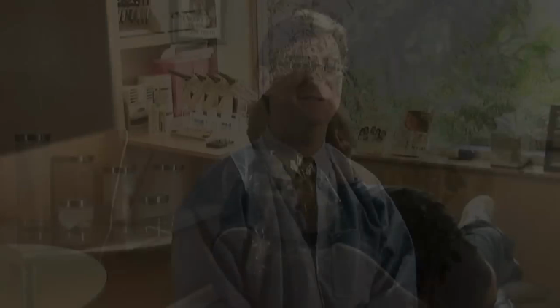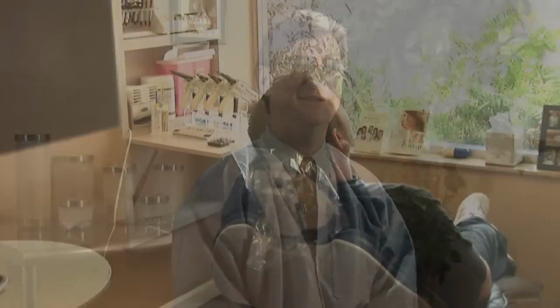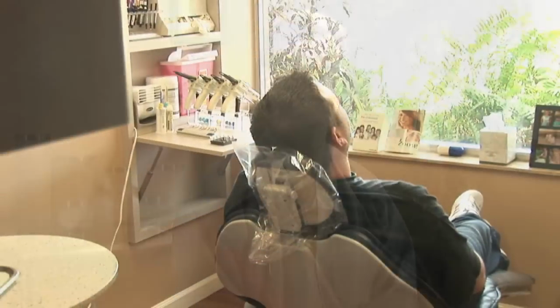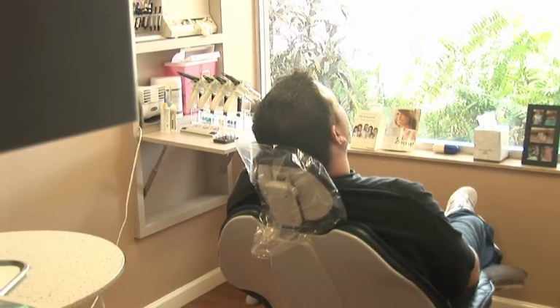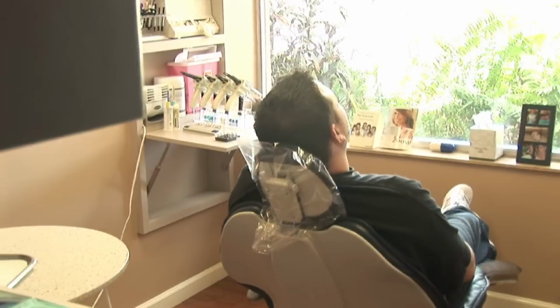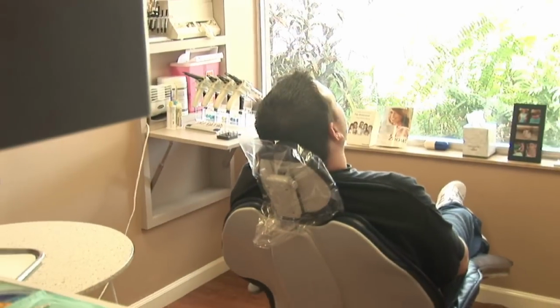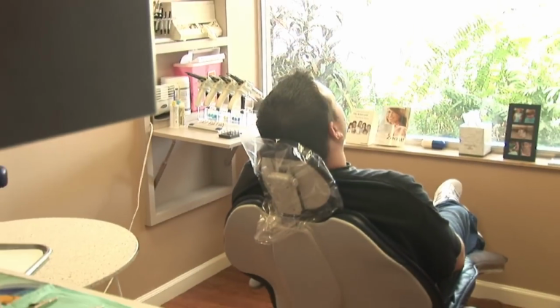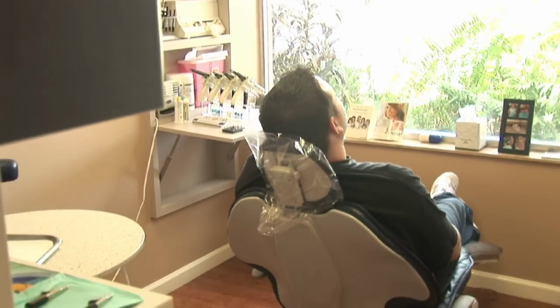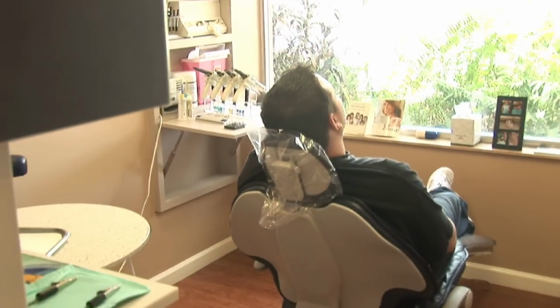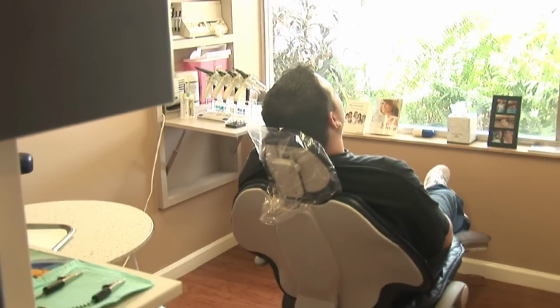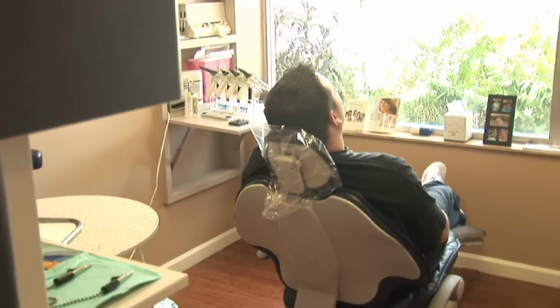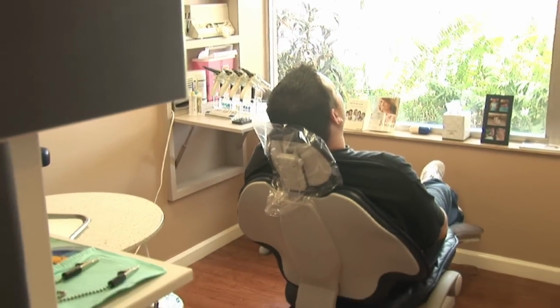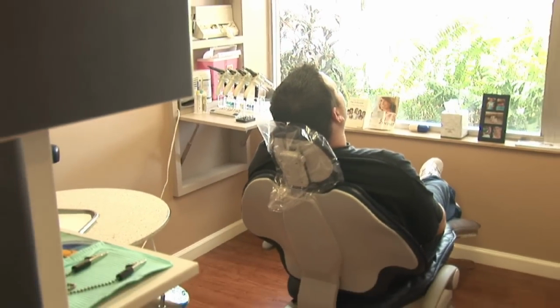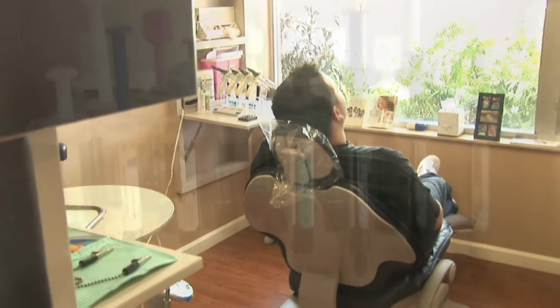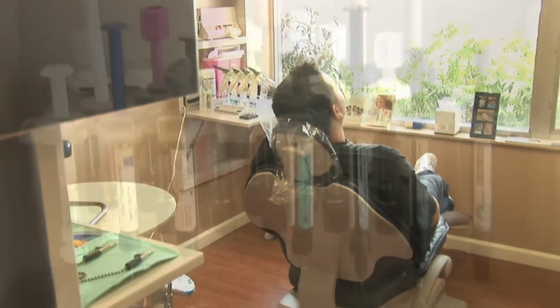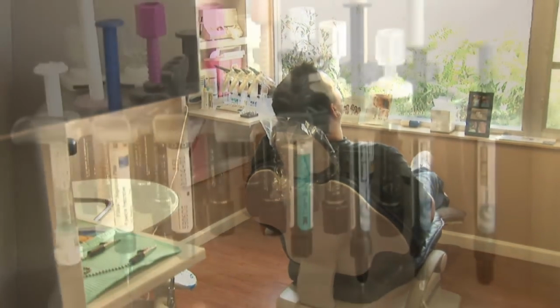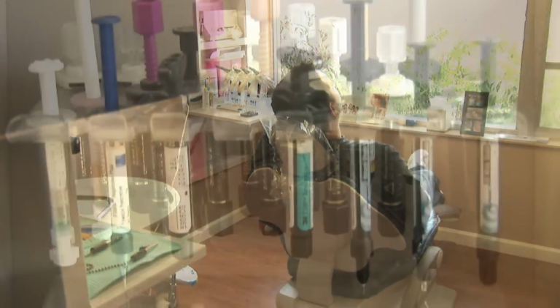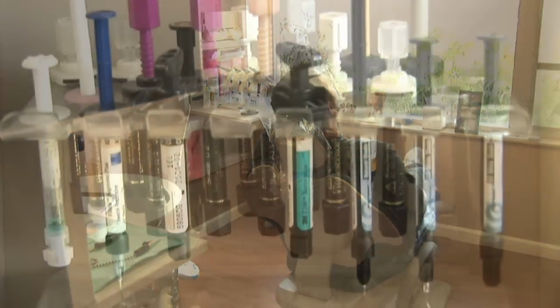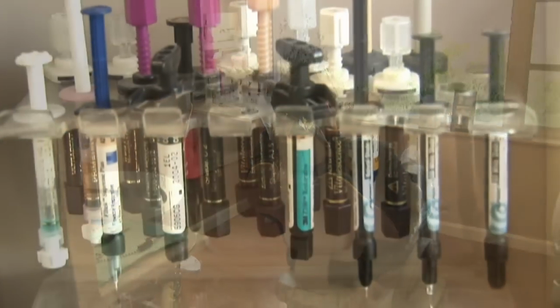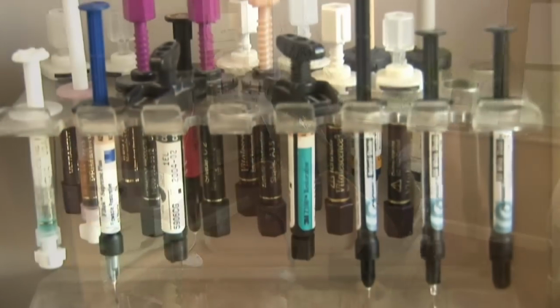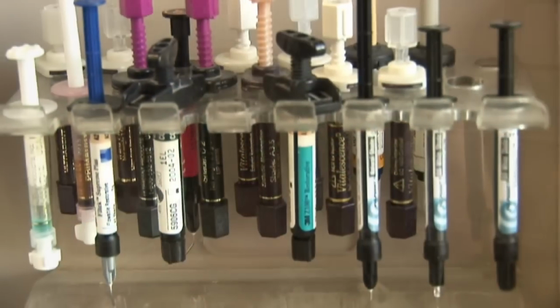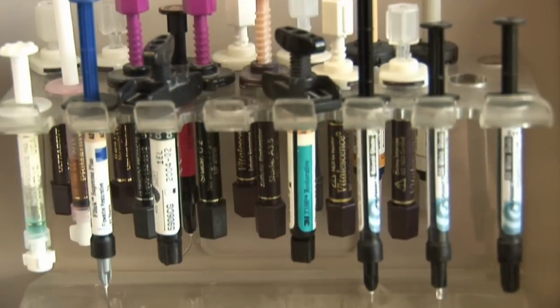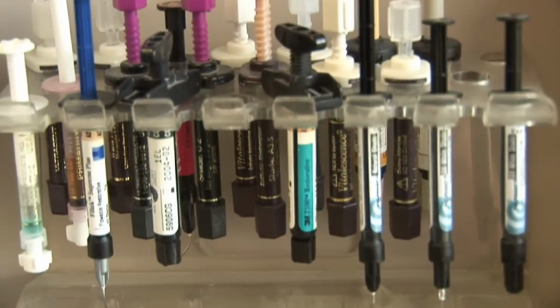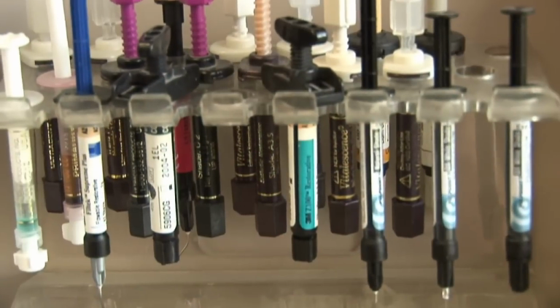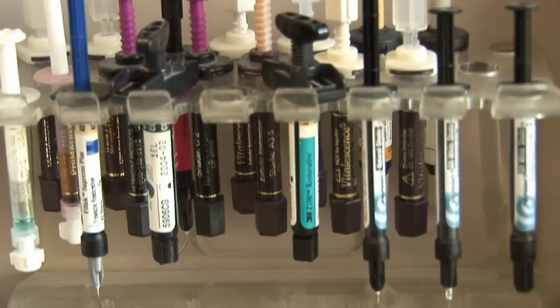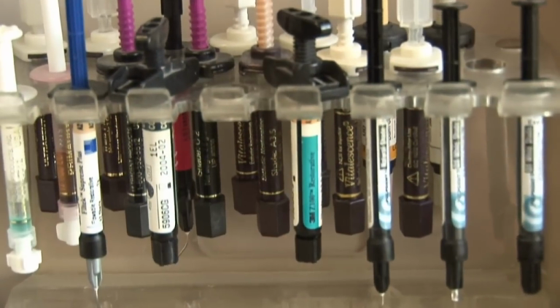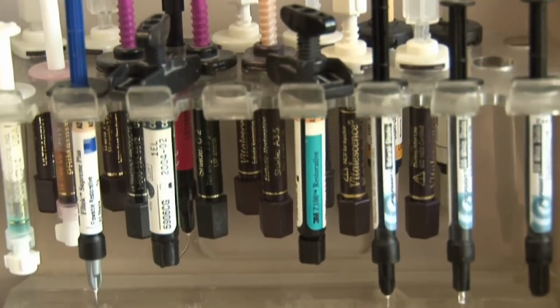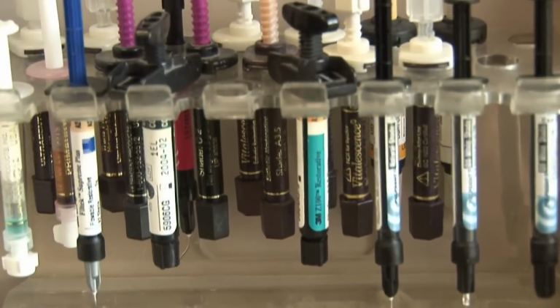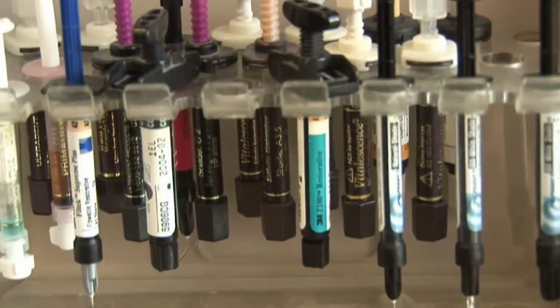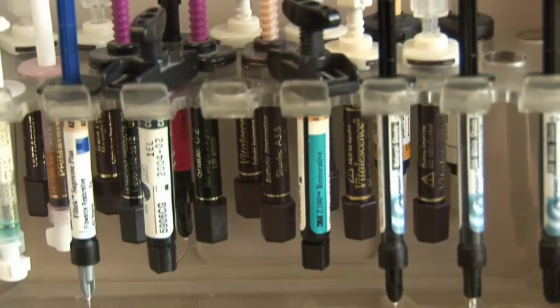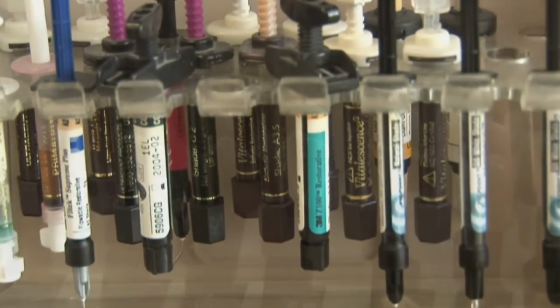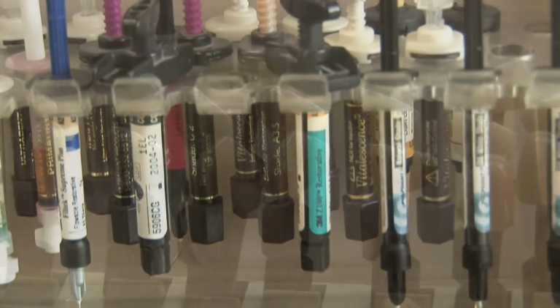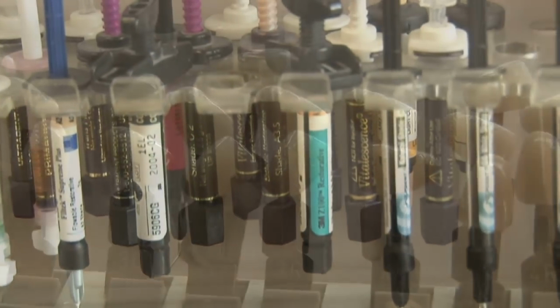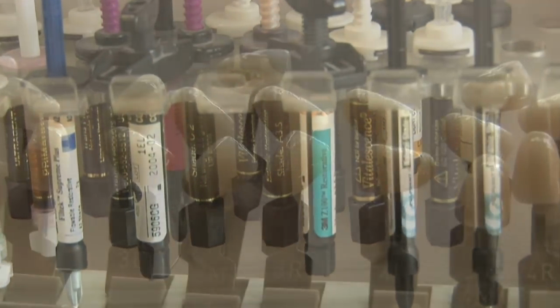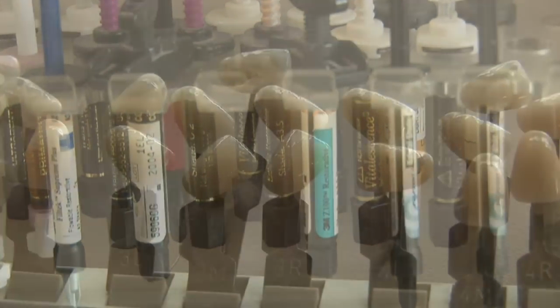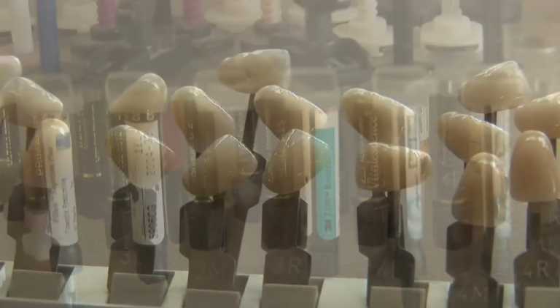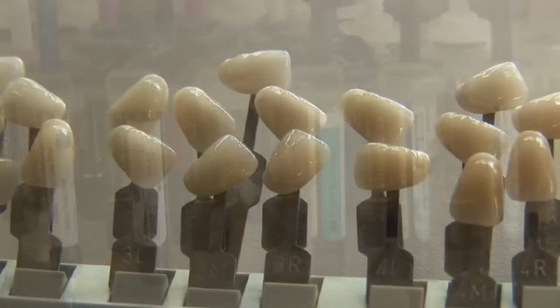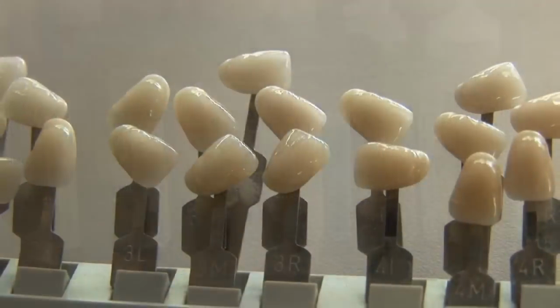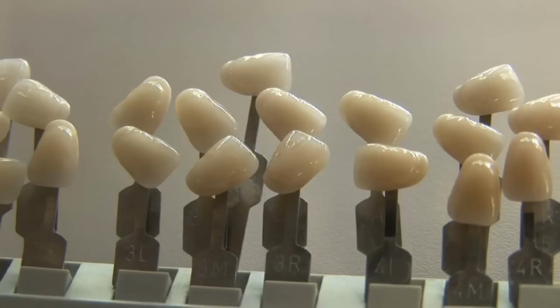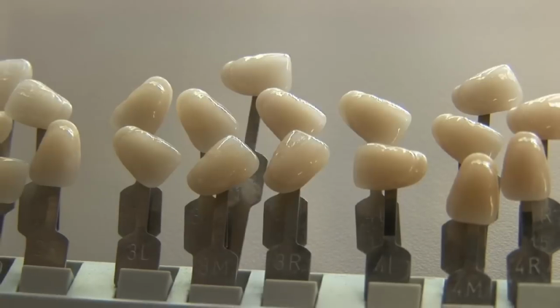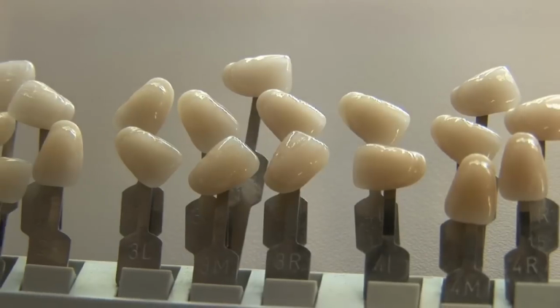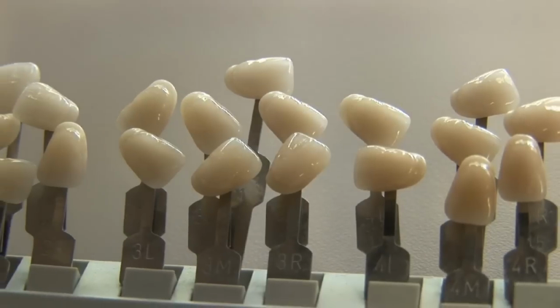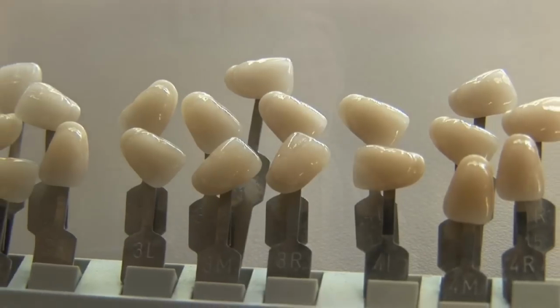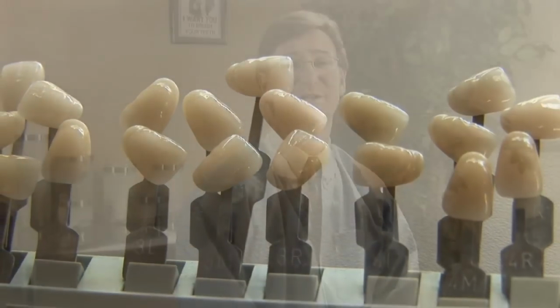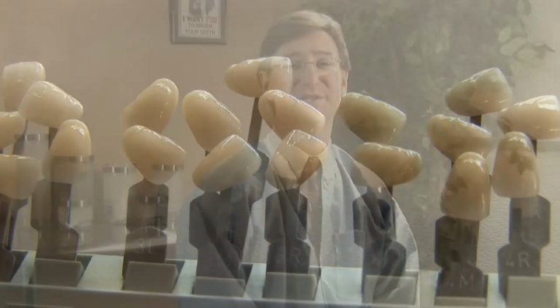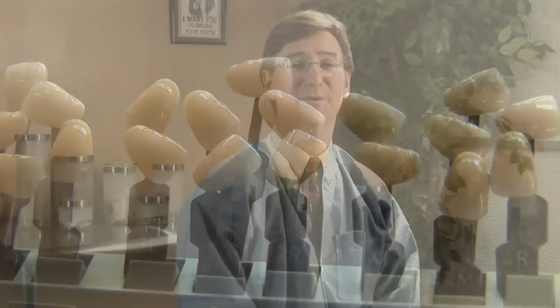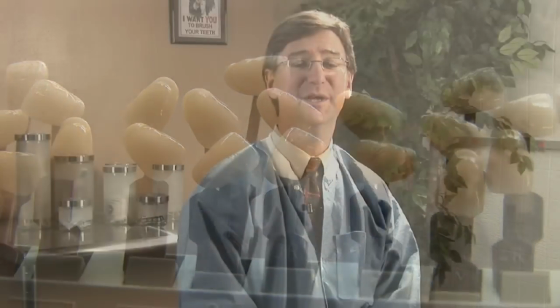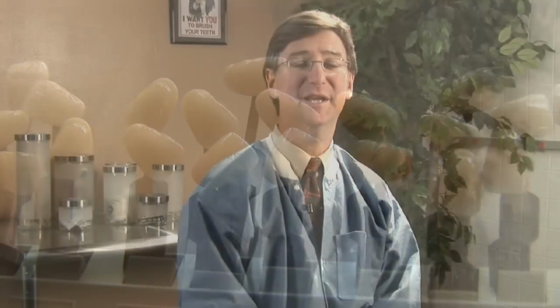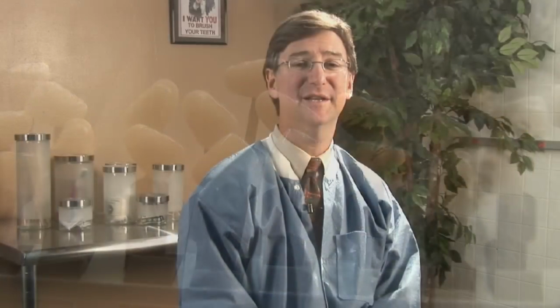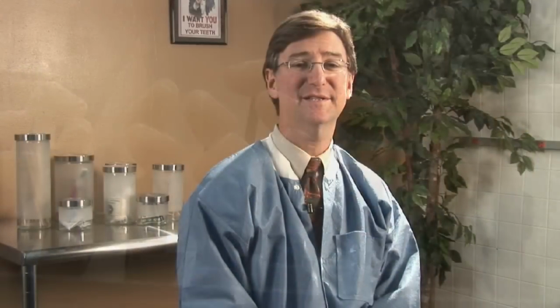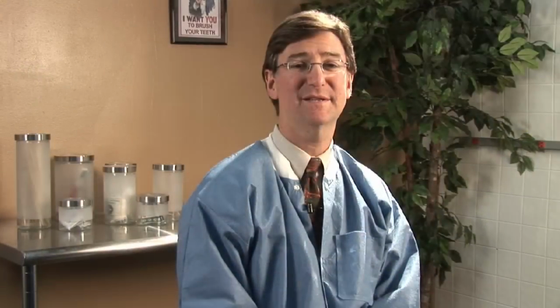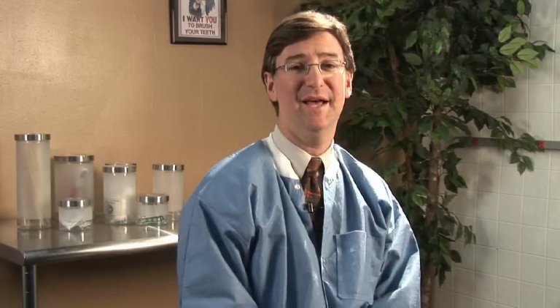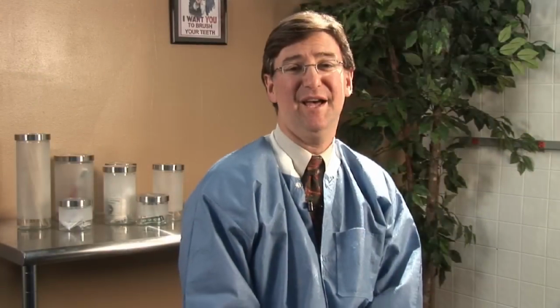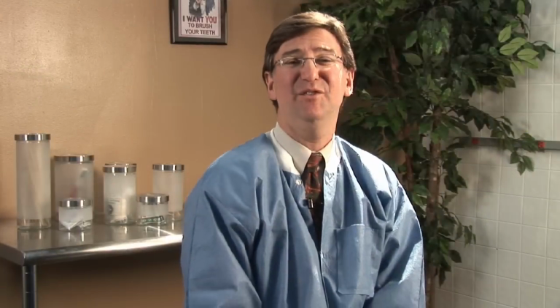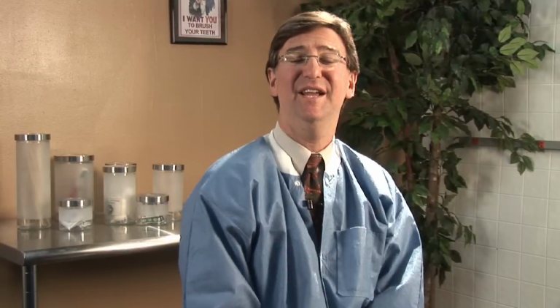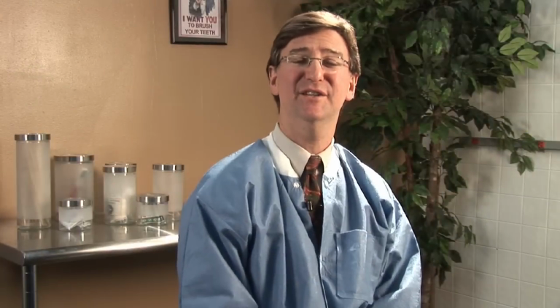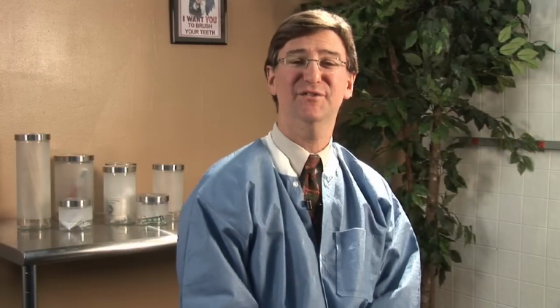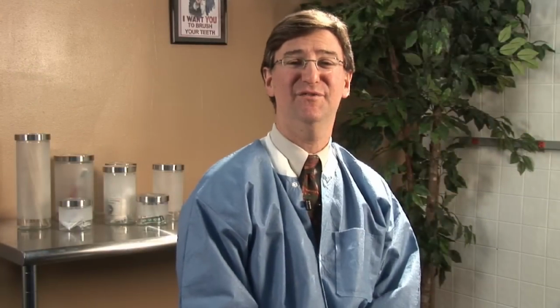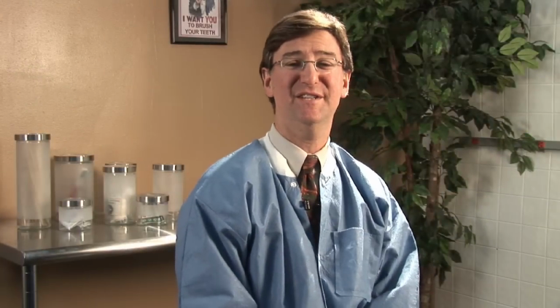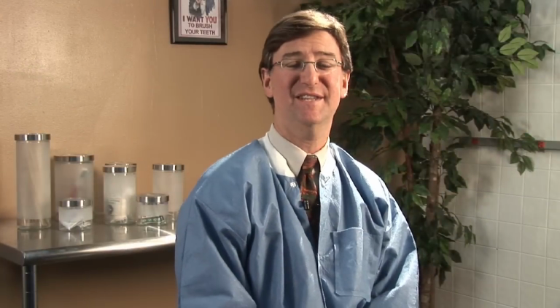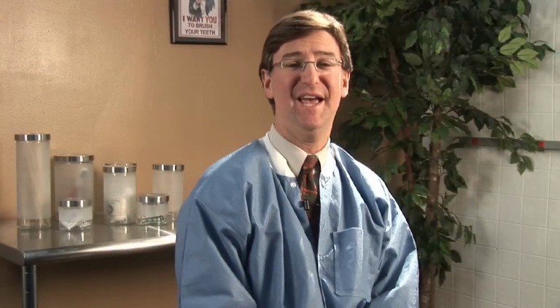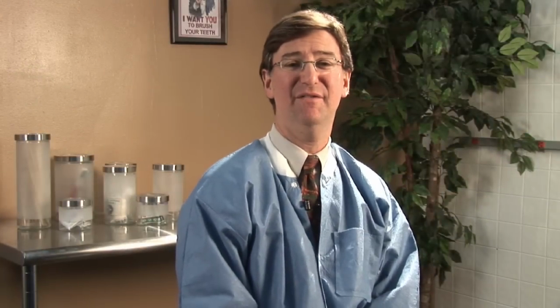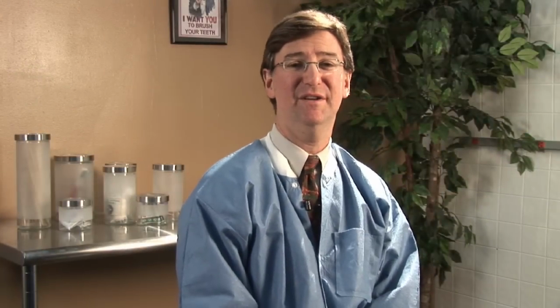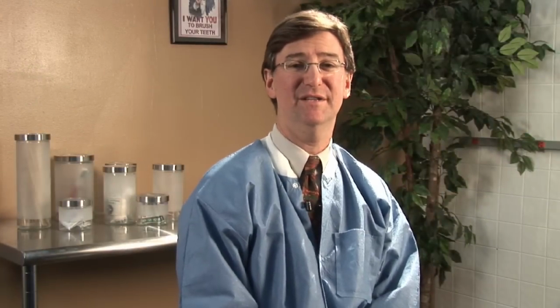Hi, I'm Dr. Larry Klein. I'm a dentist here in St. Petersburg, Florida. A common question that we get is, how do dentists fix cavities?